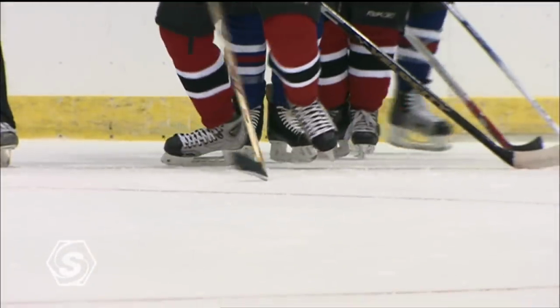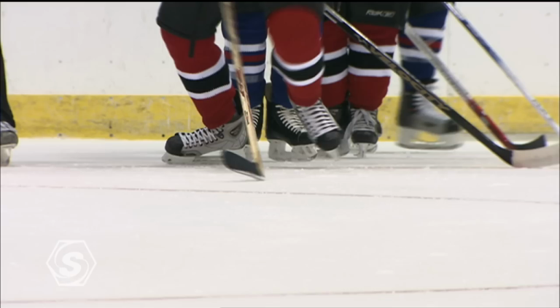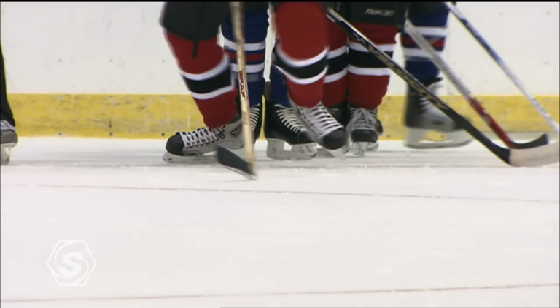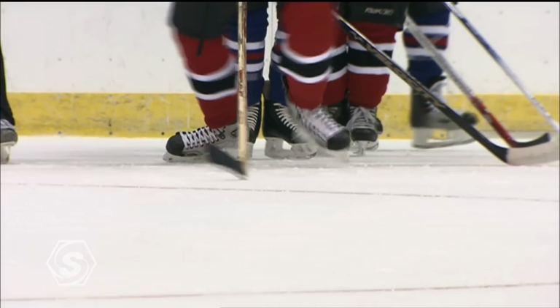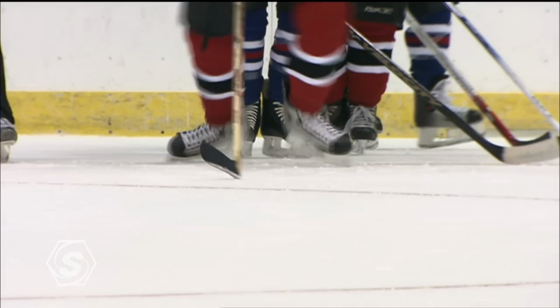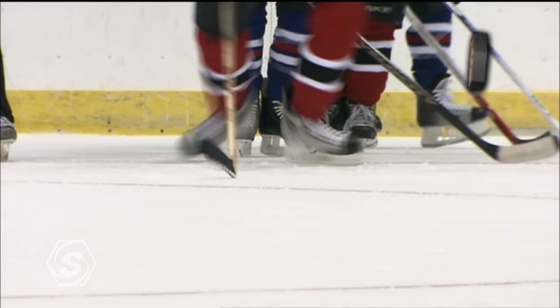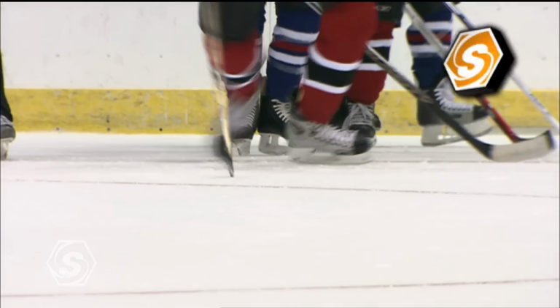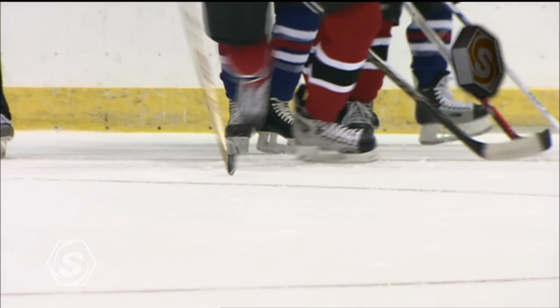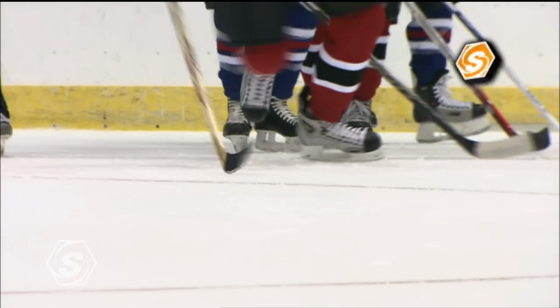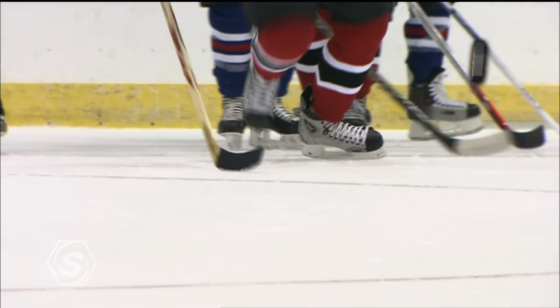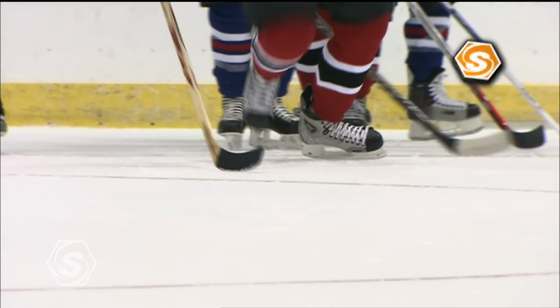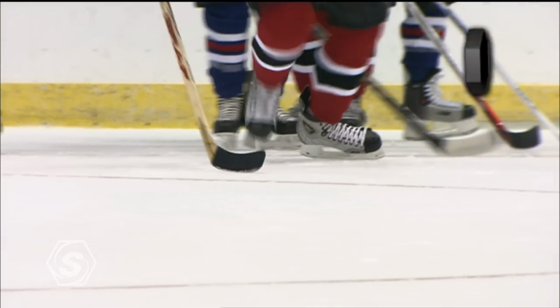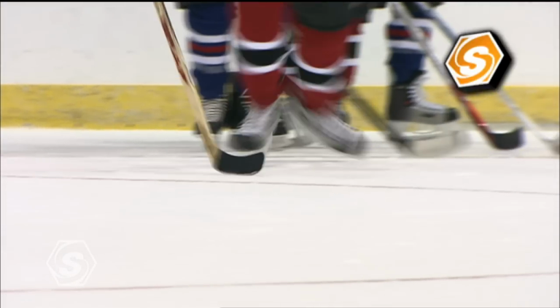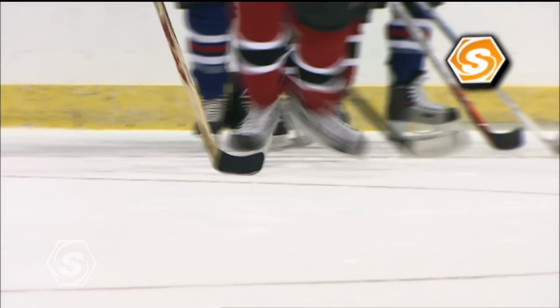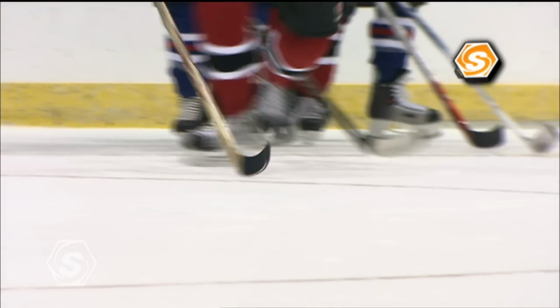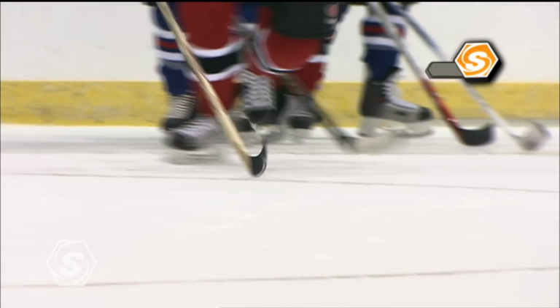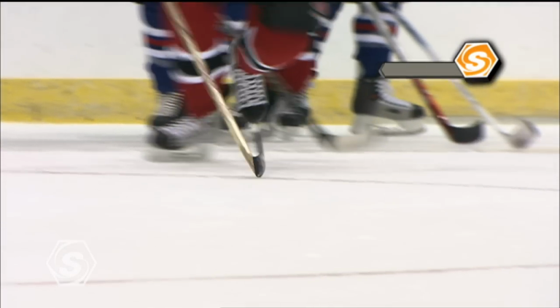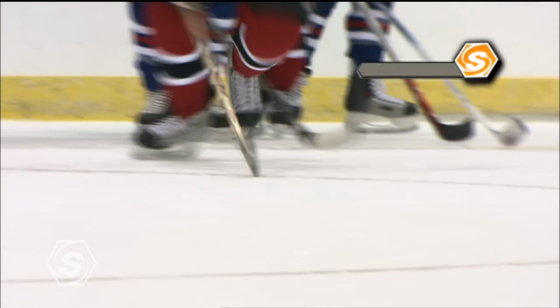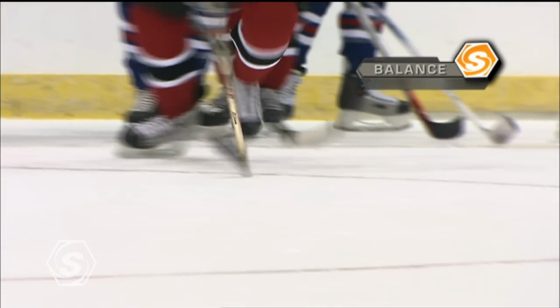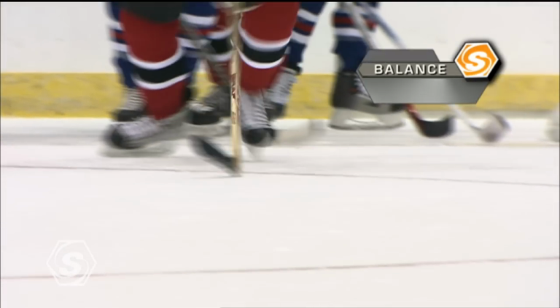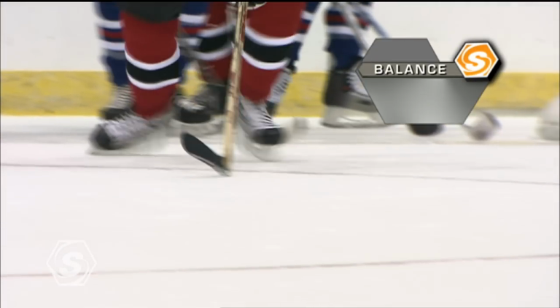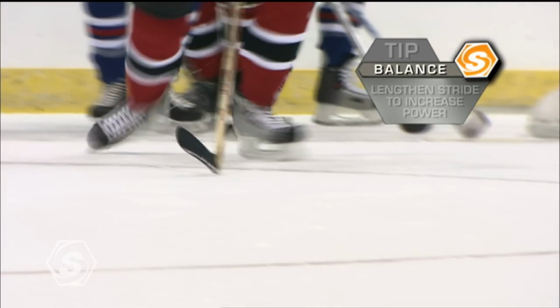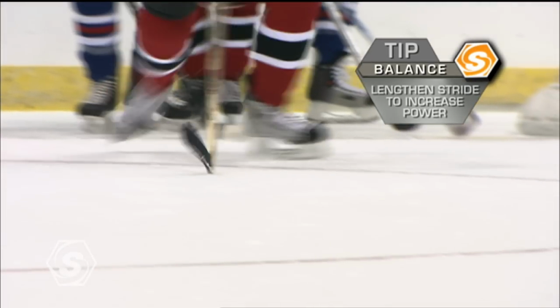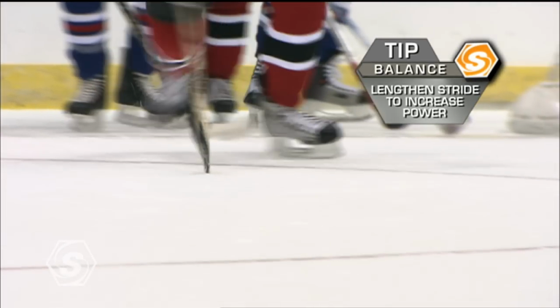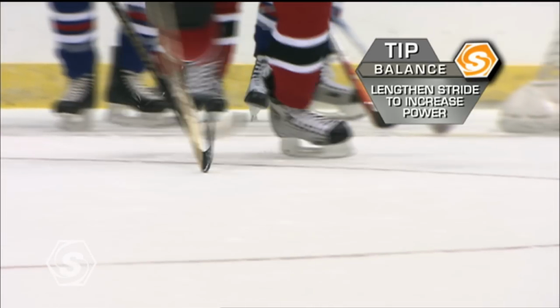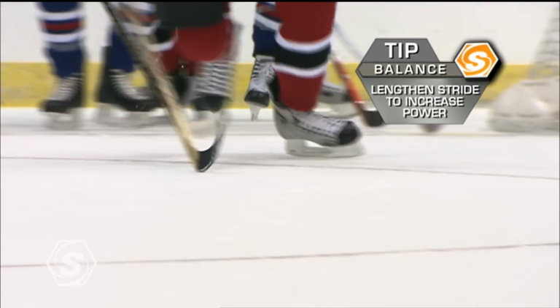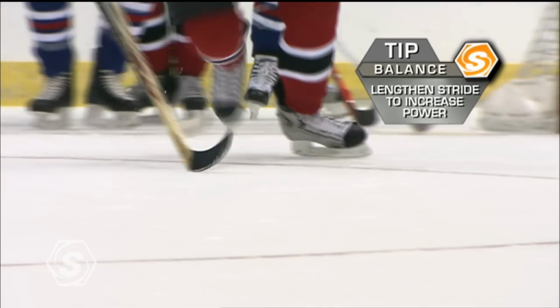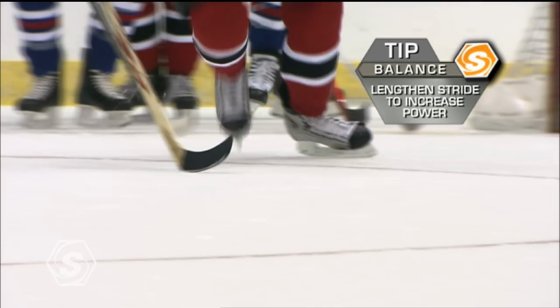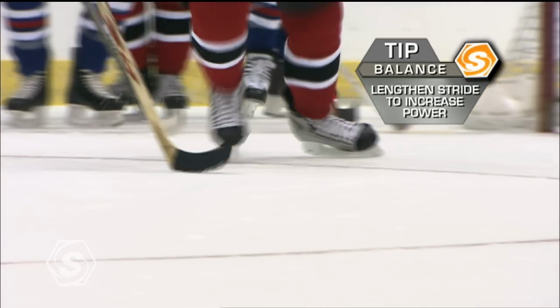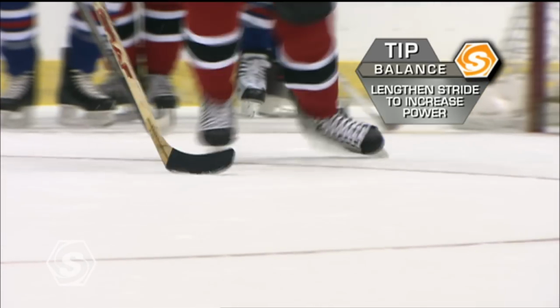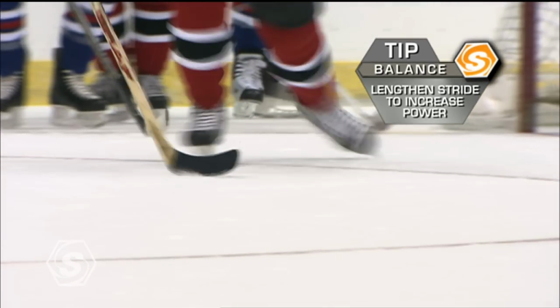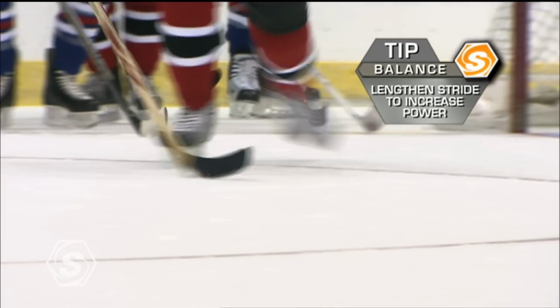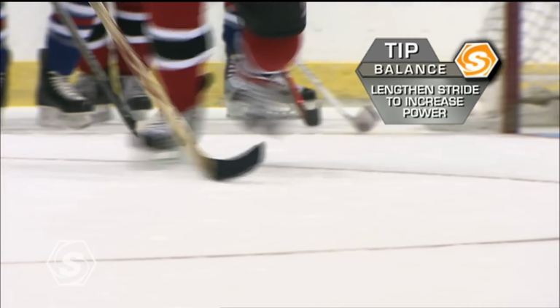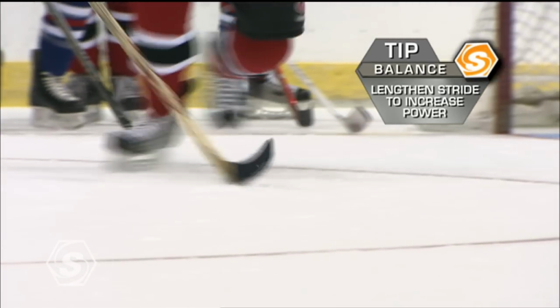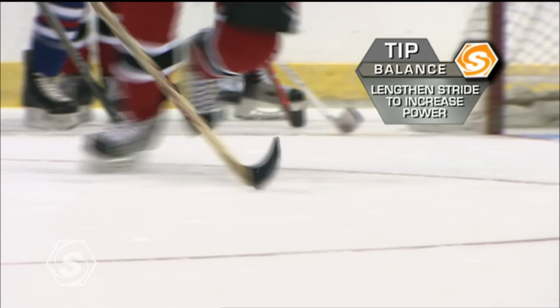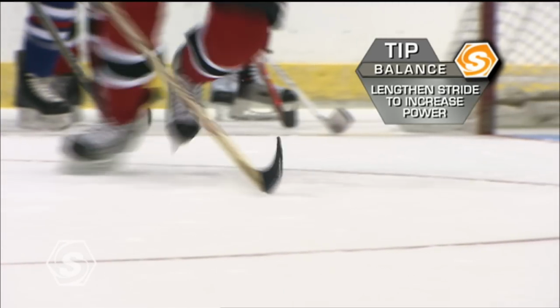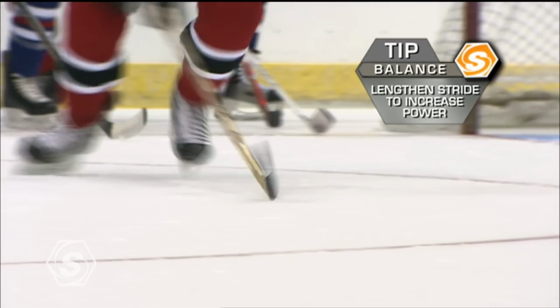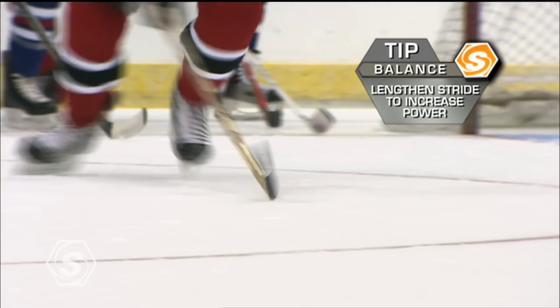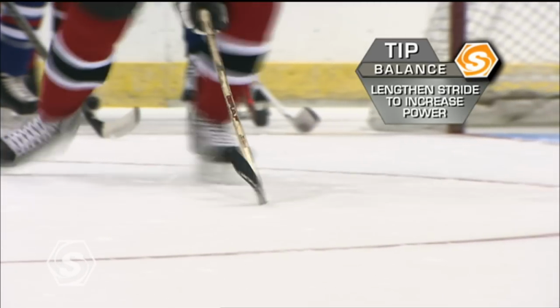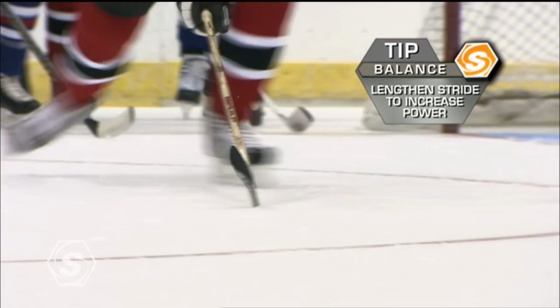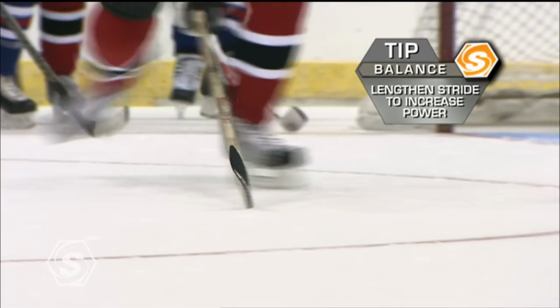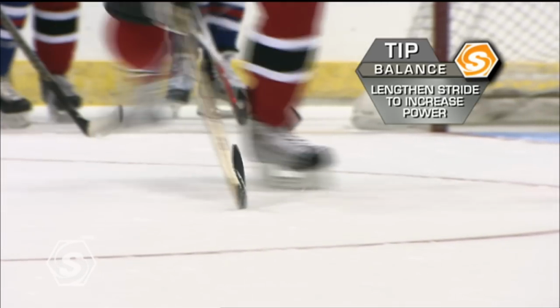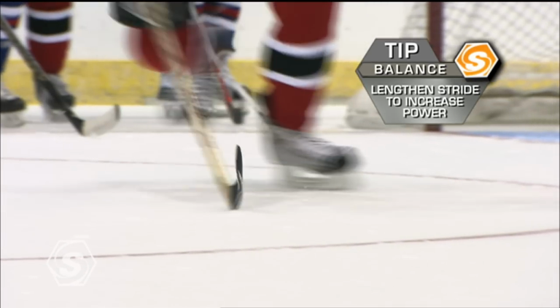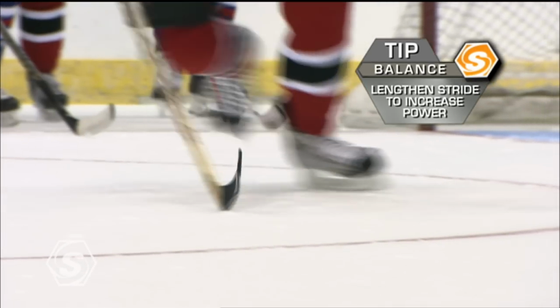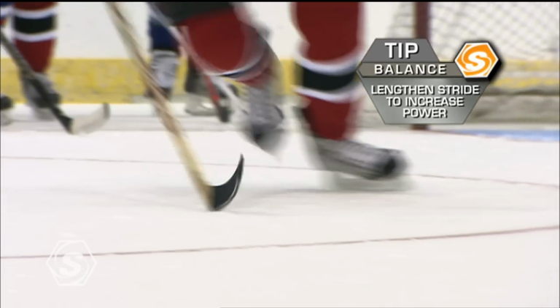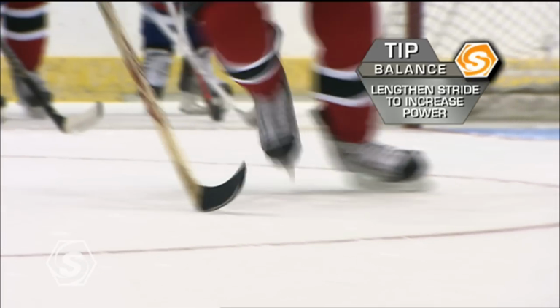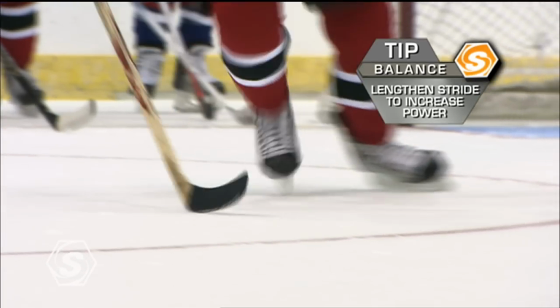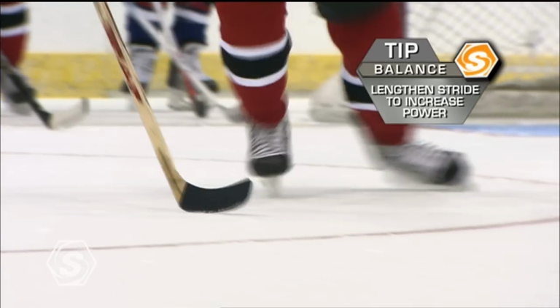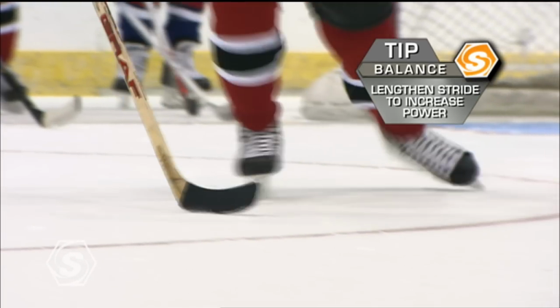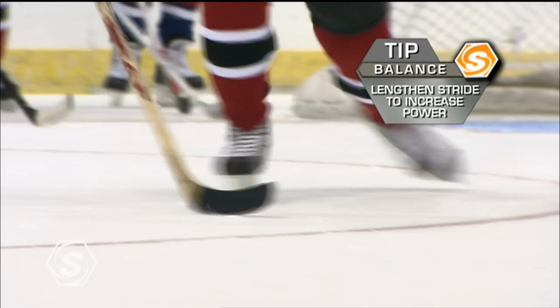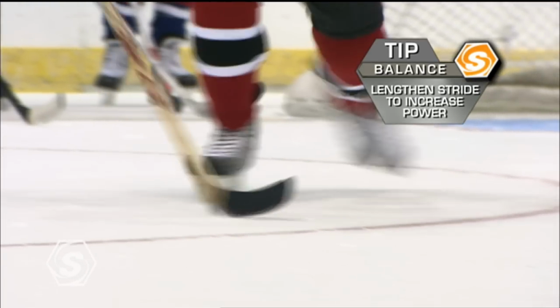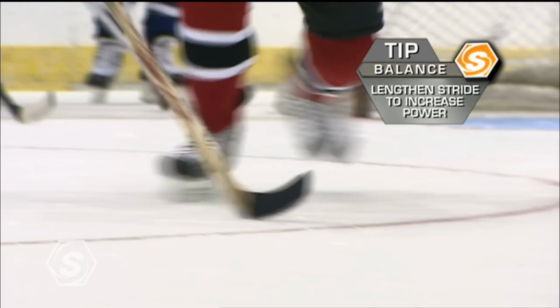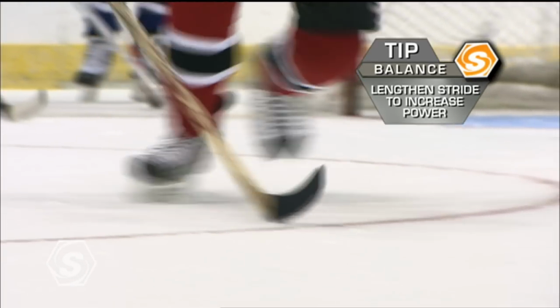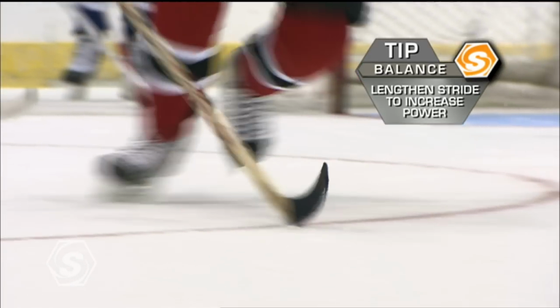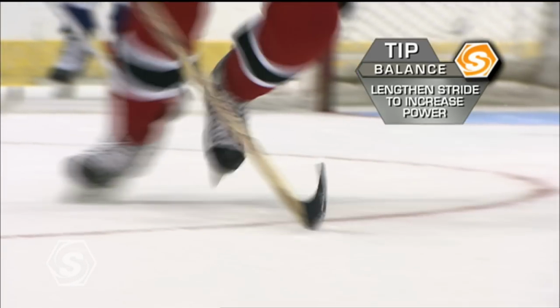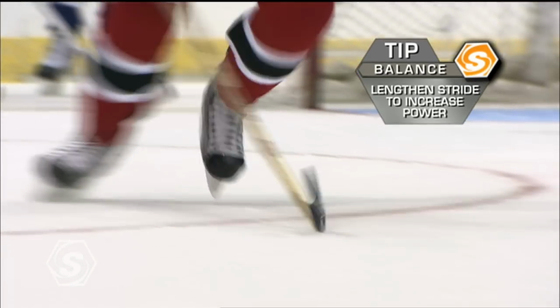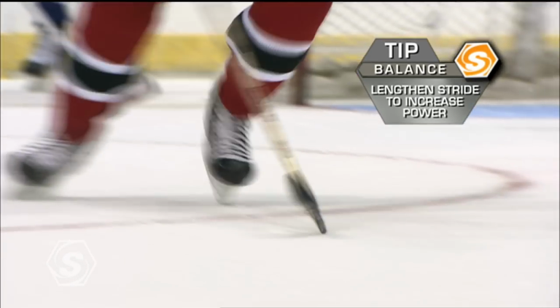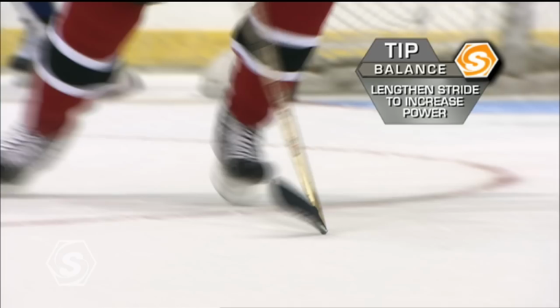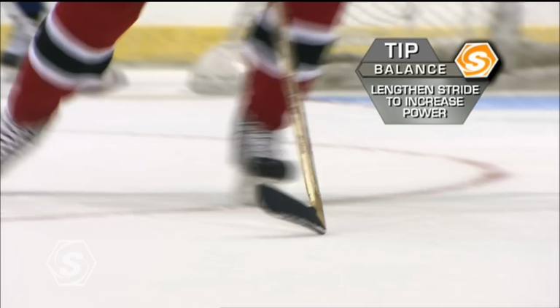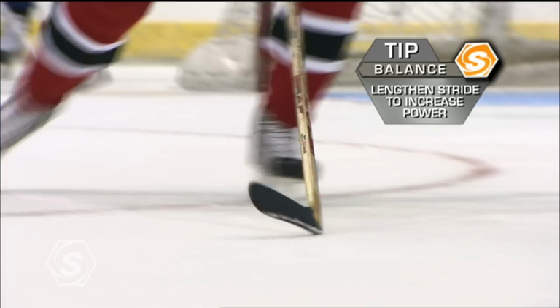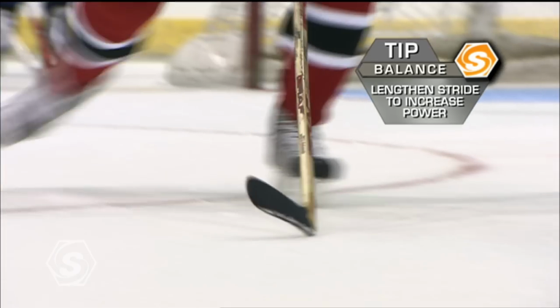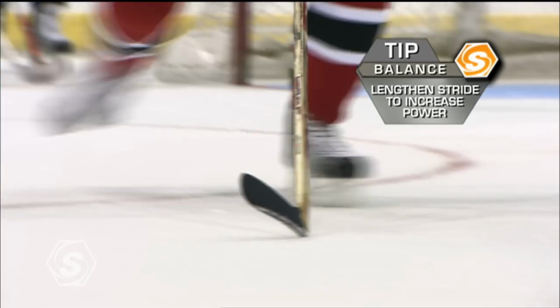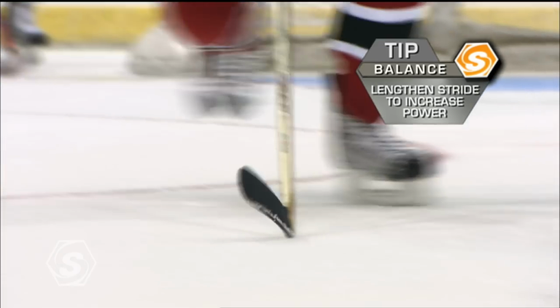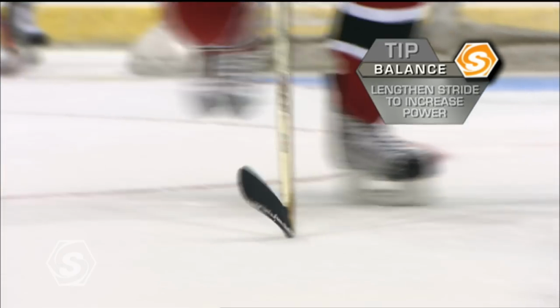After the start, lengthen your stride. Use power. Drive in hard.